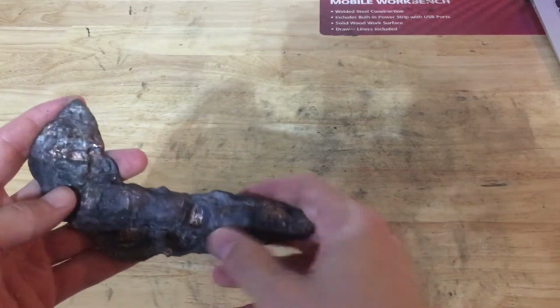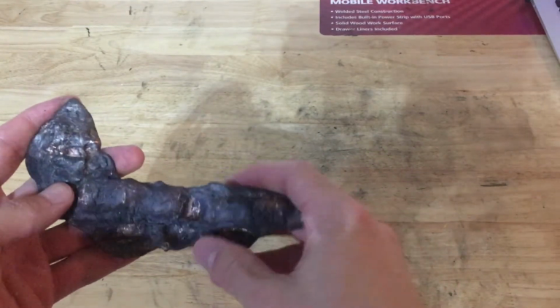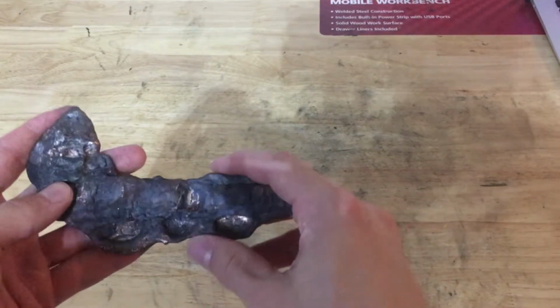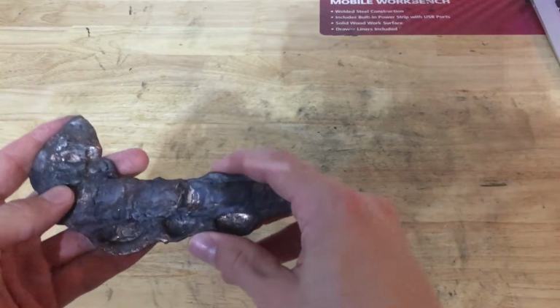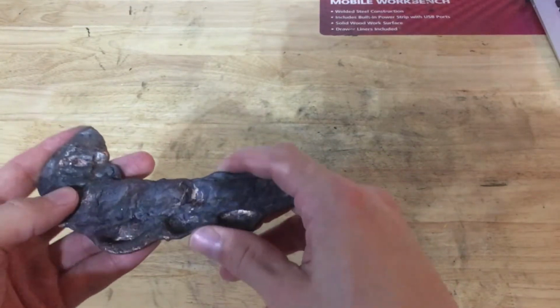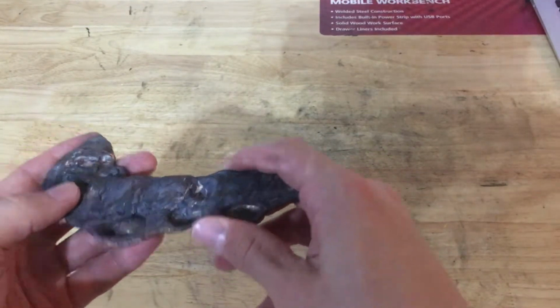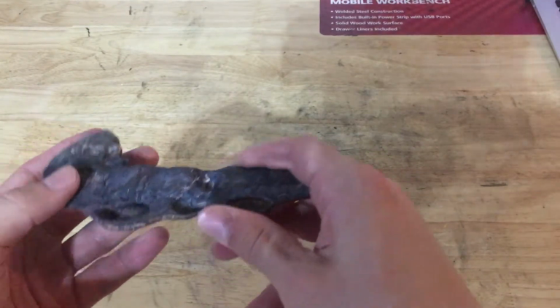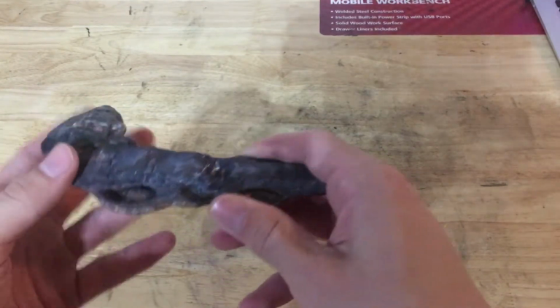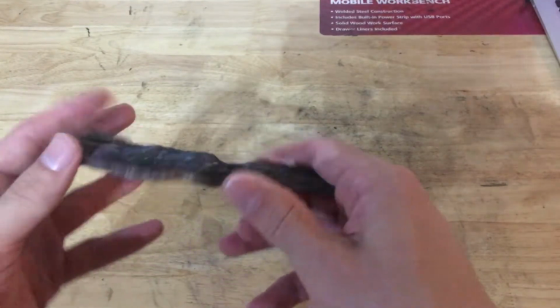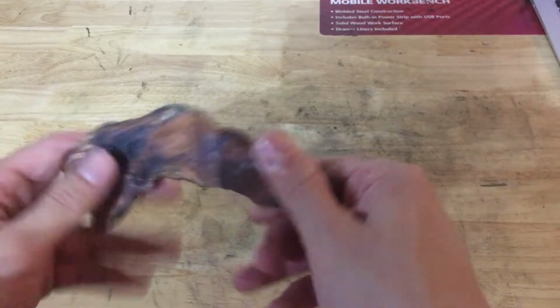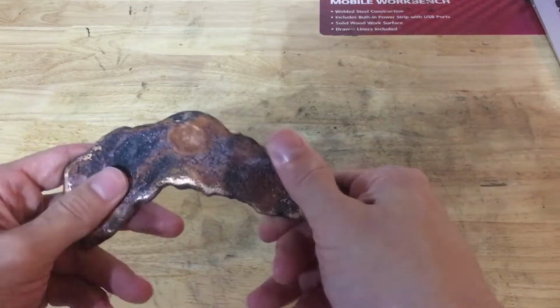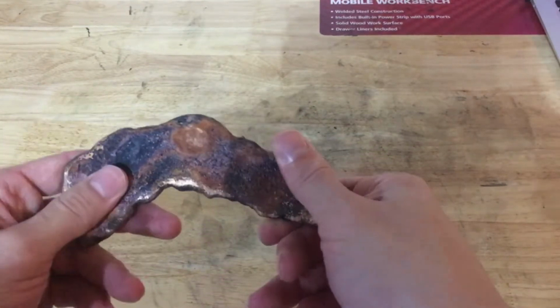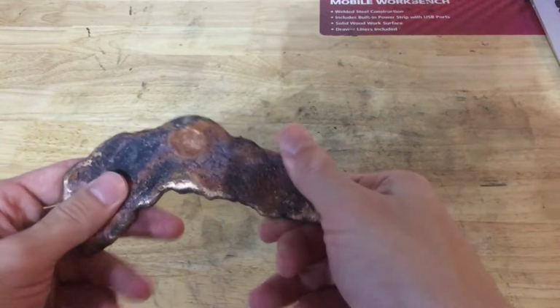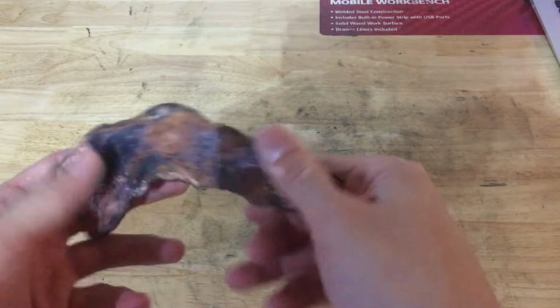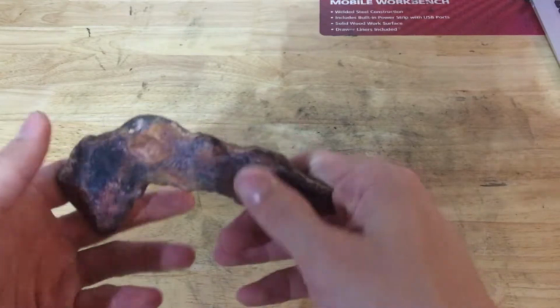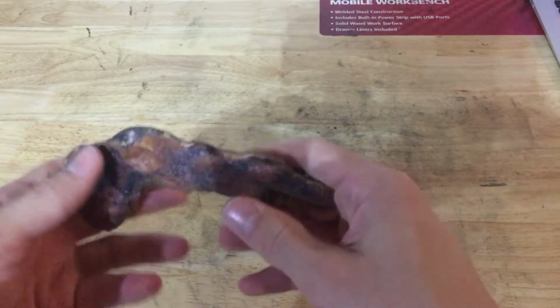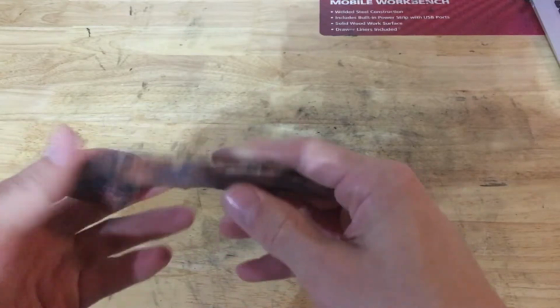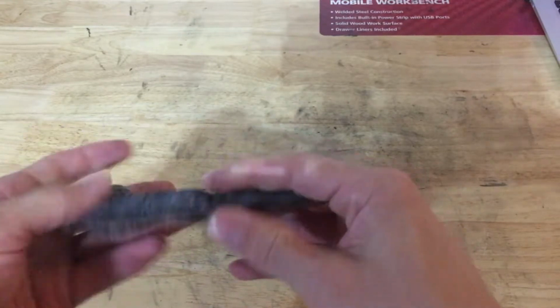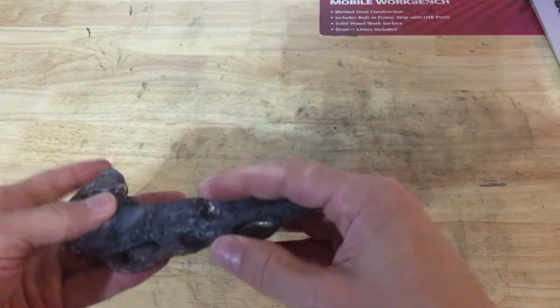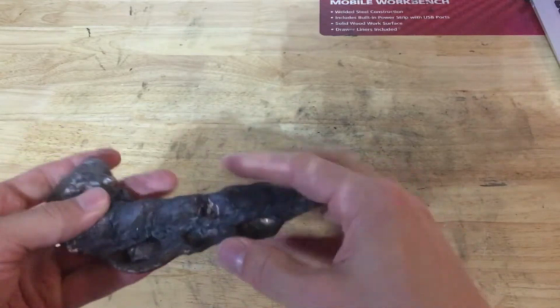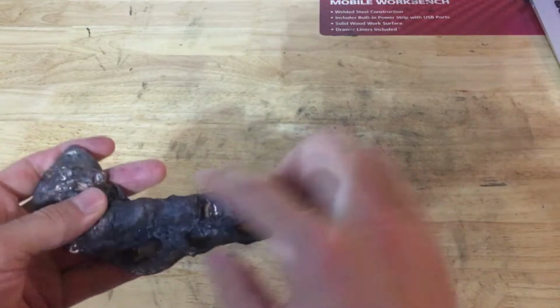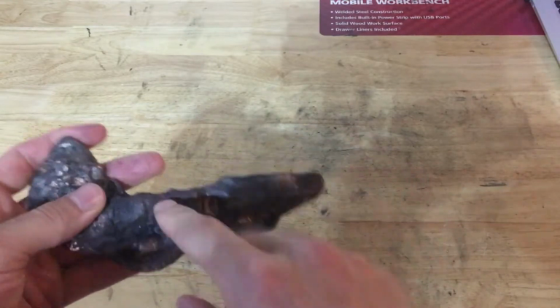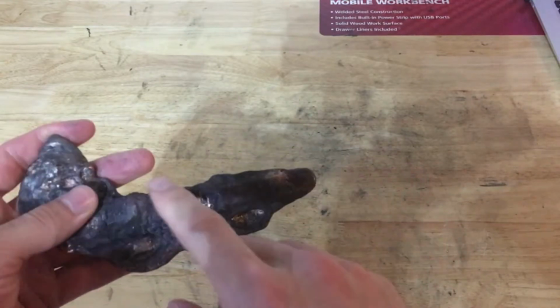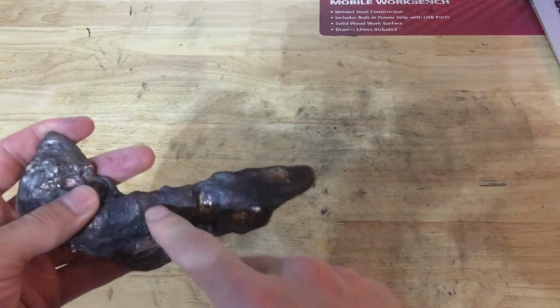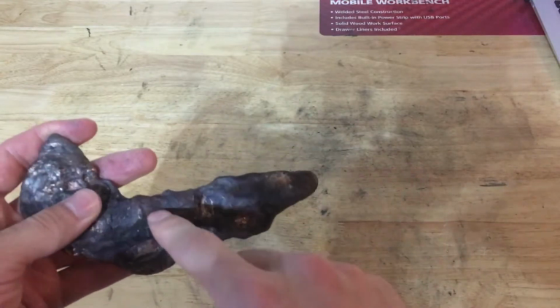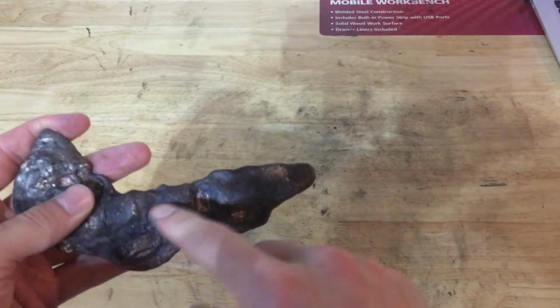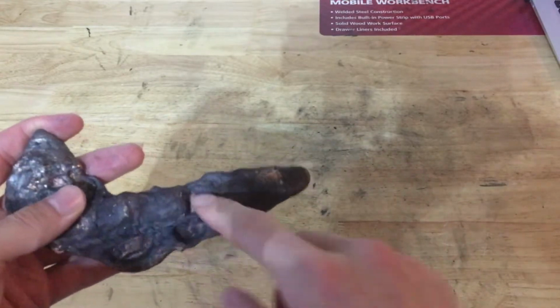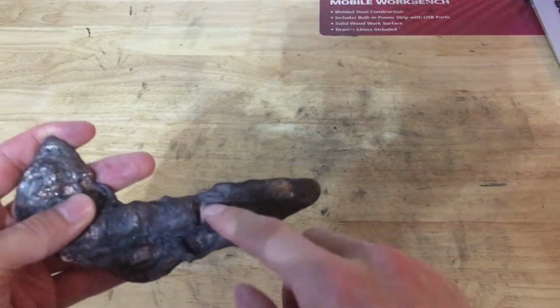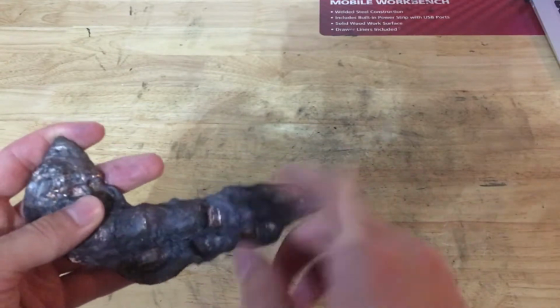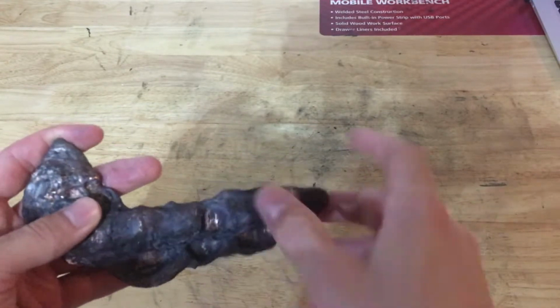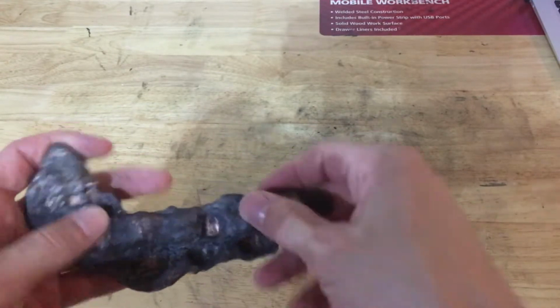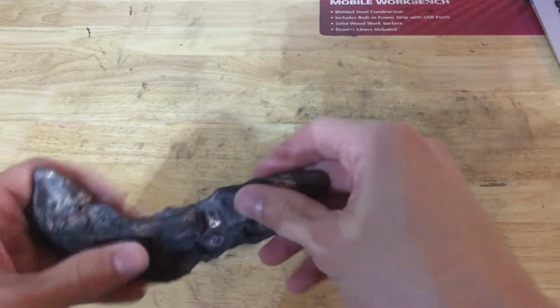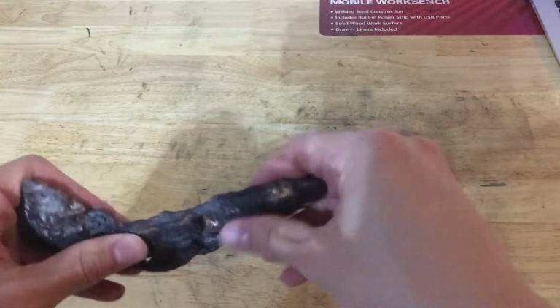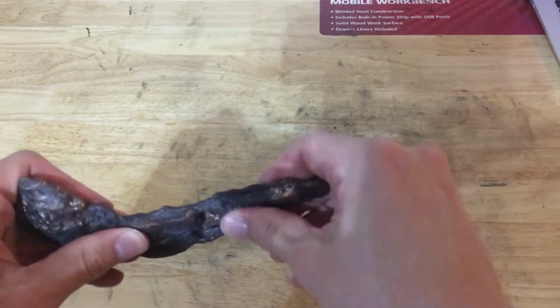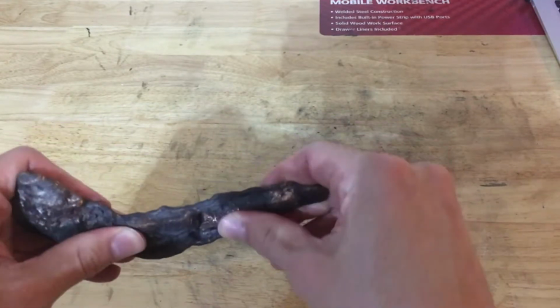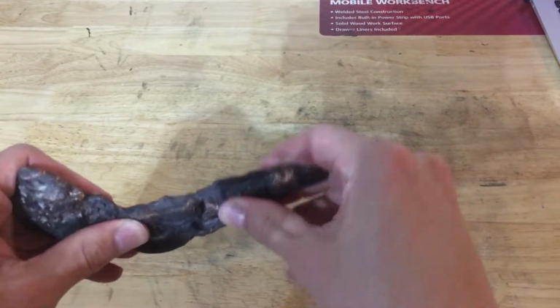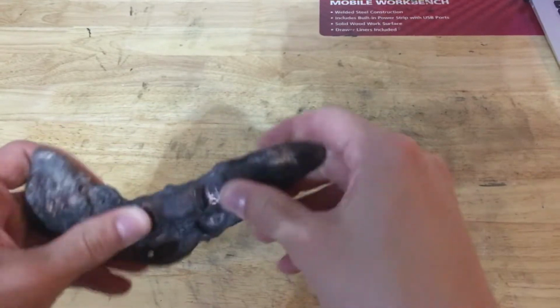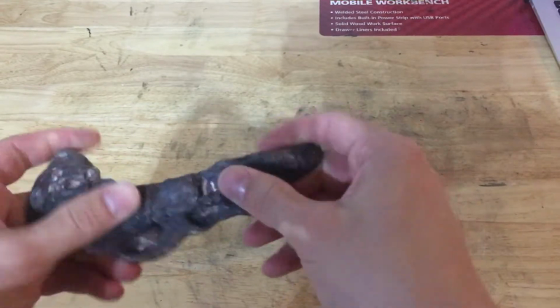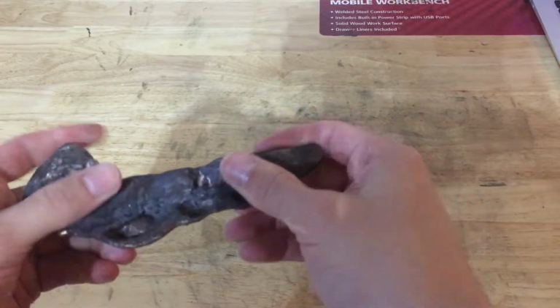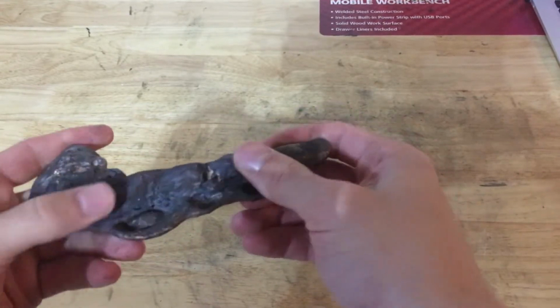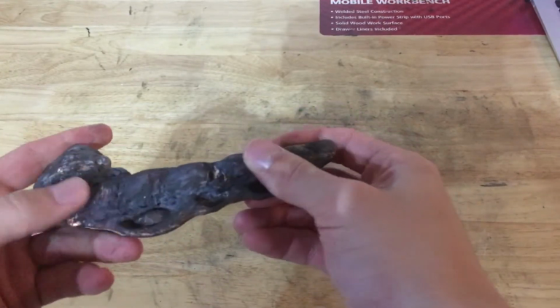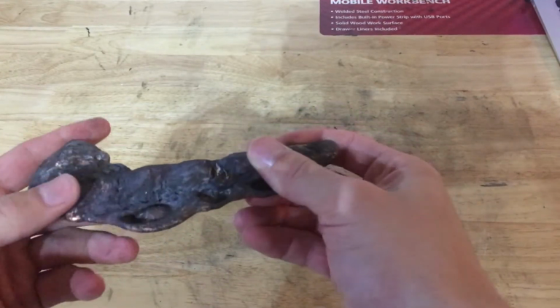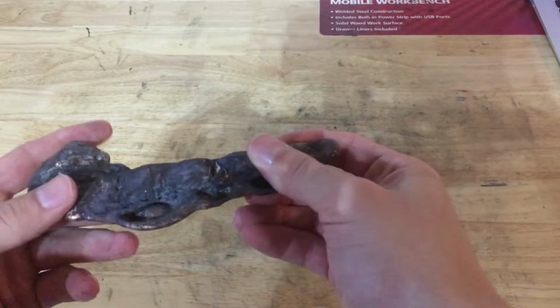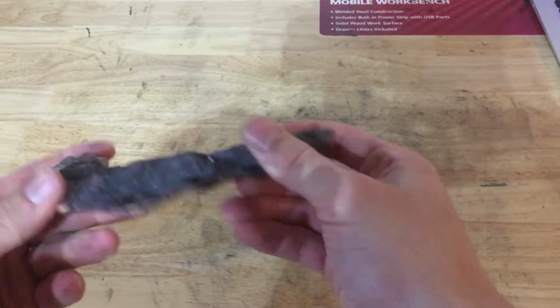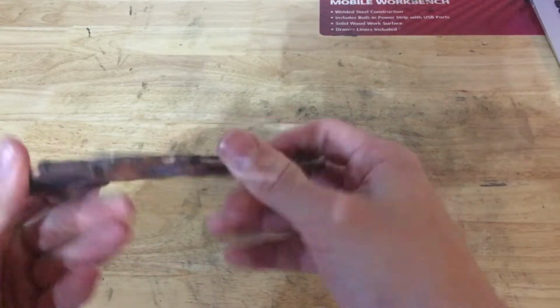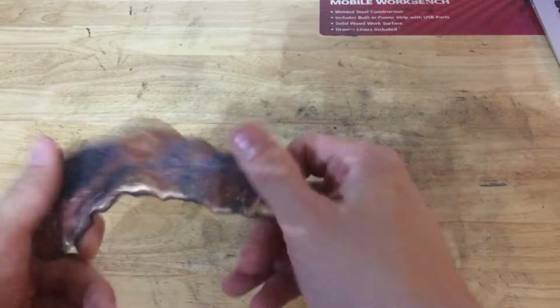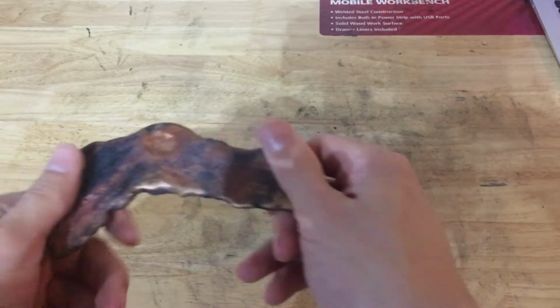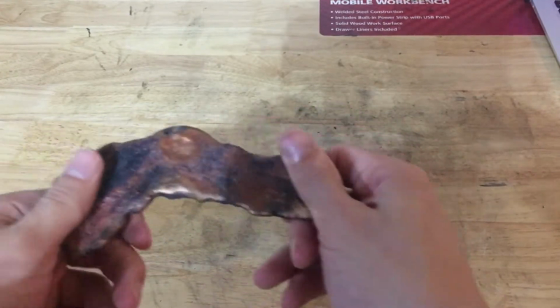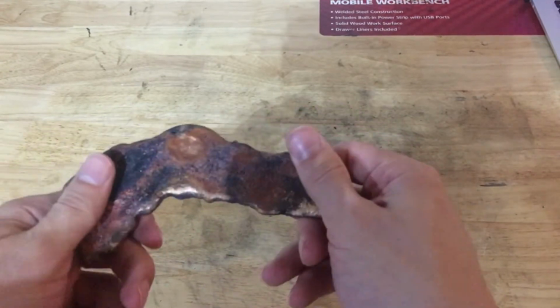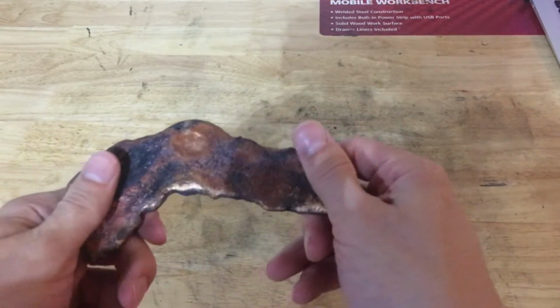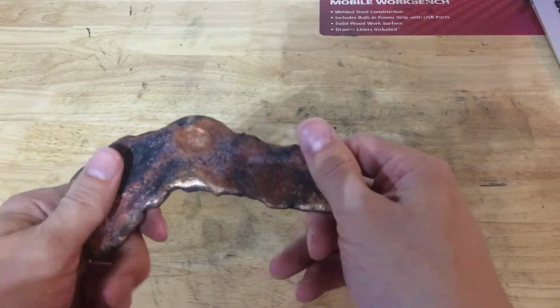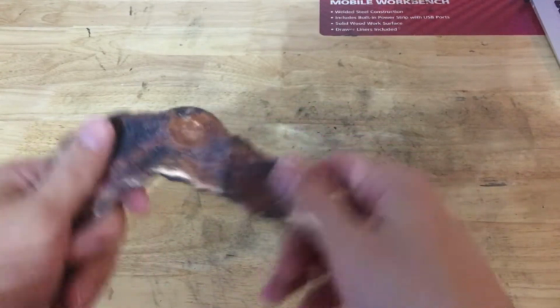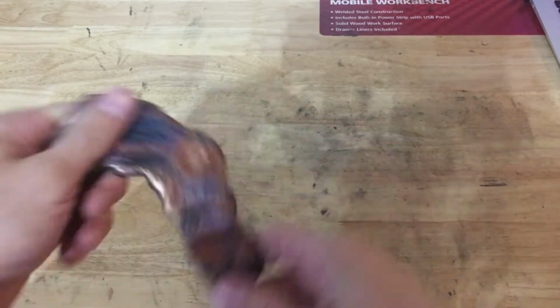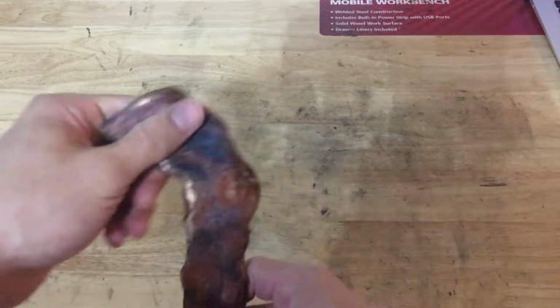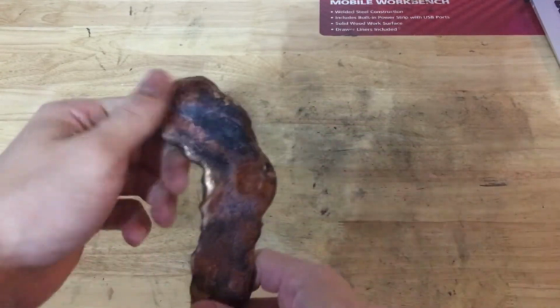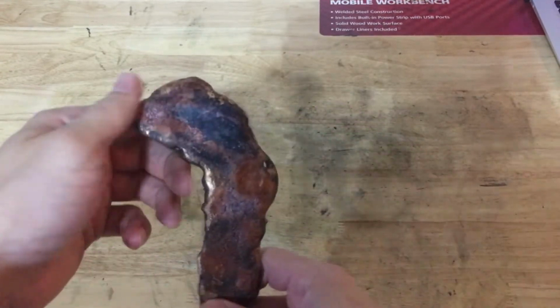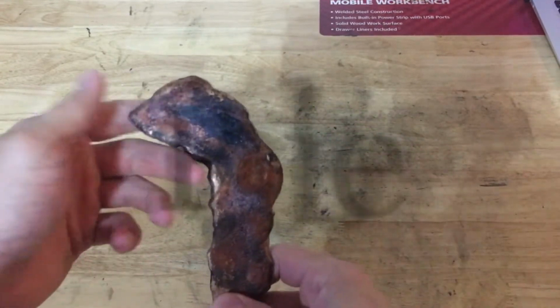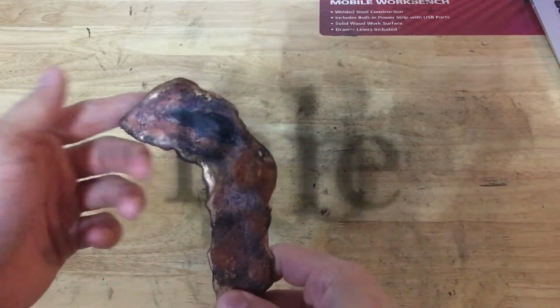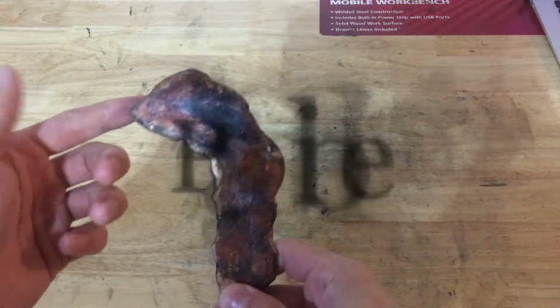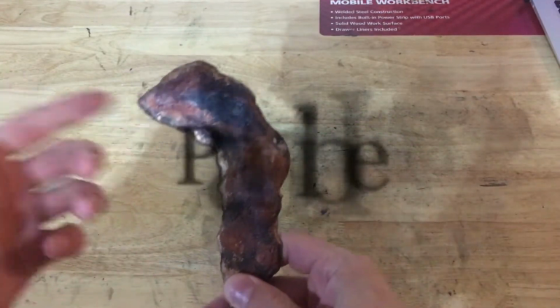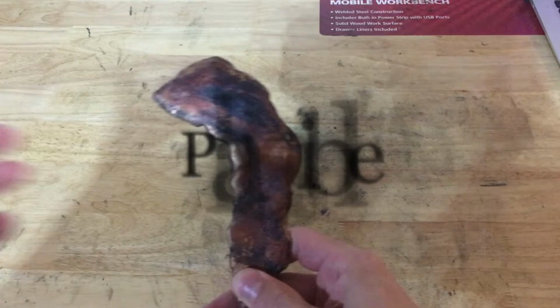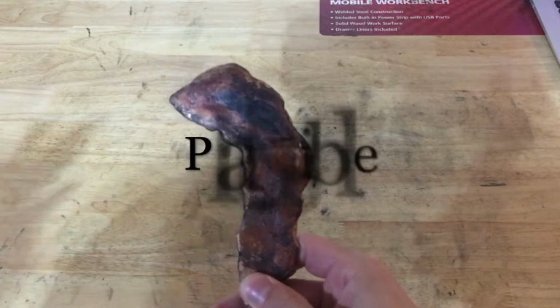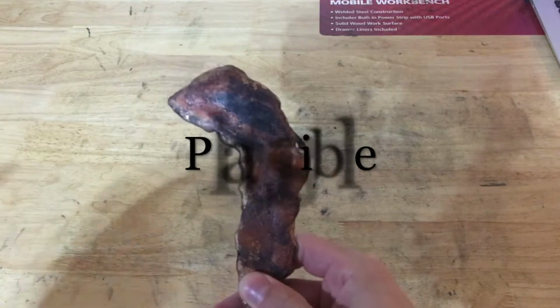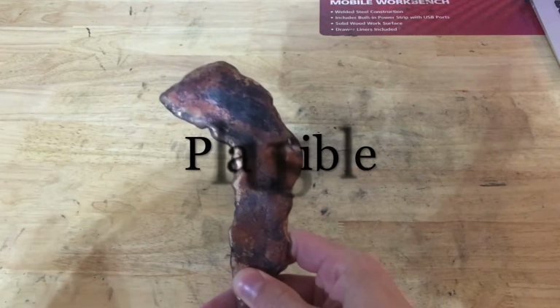I suppose there is a possibility this thick part could be salvaged, but we'll call it plausible.